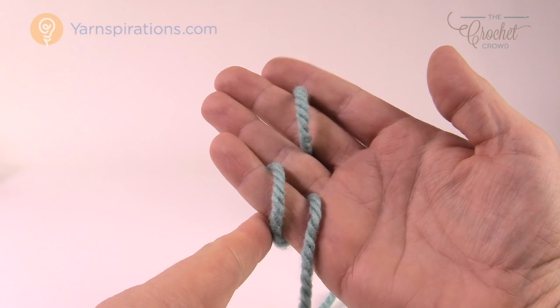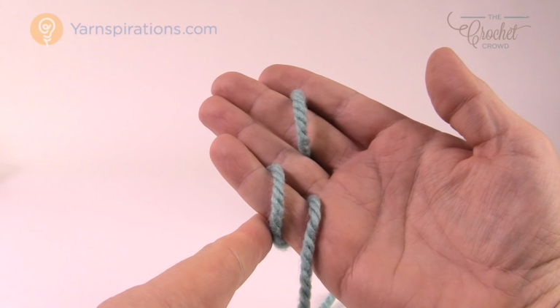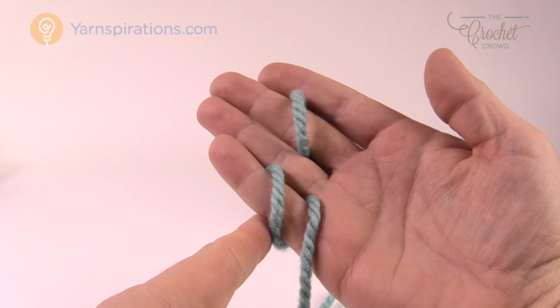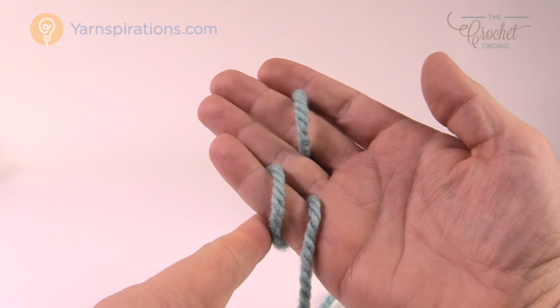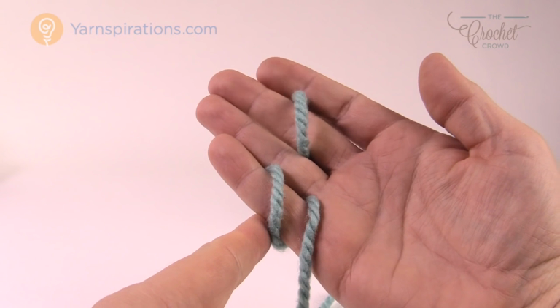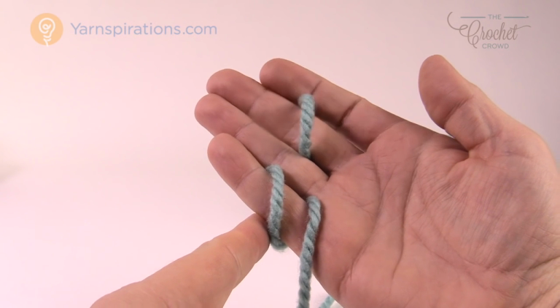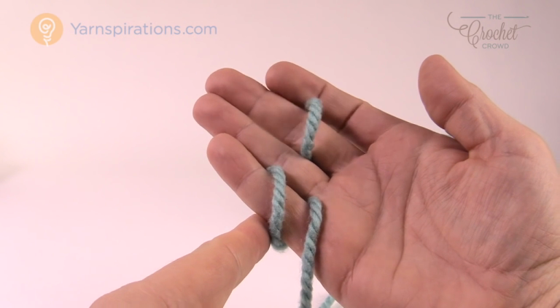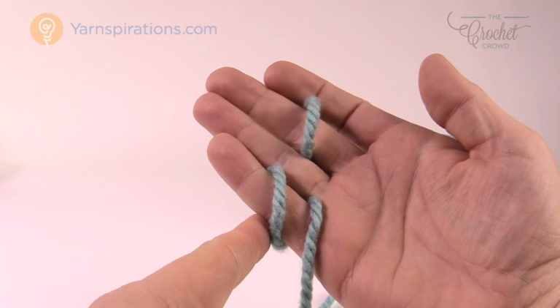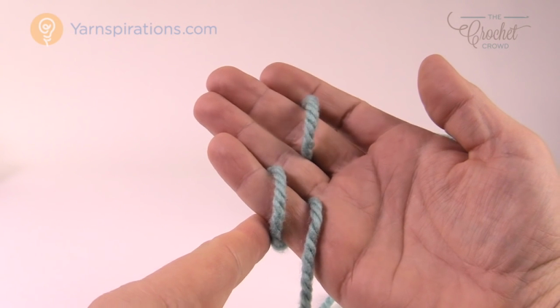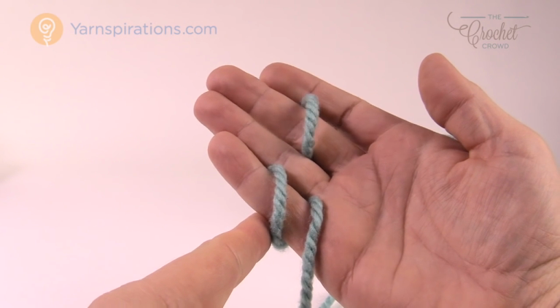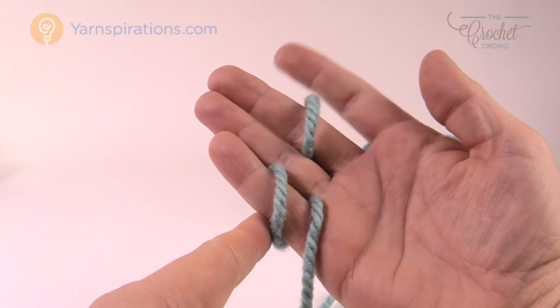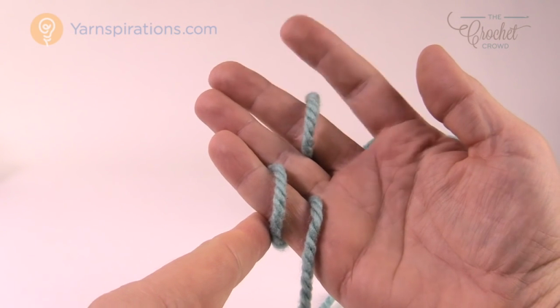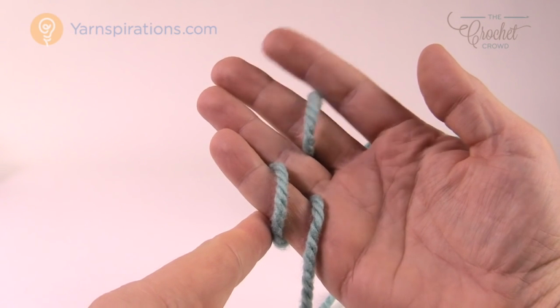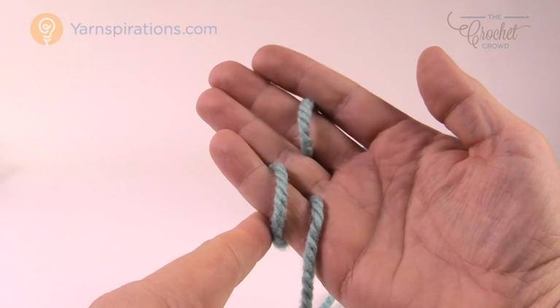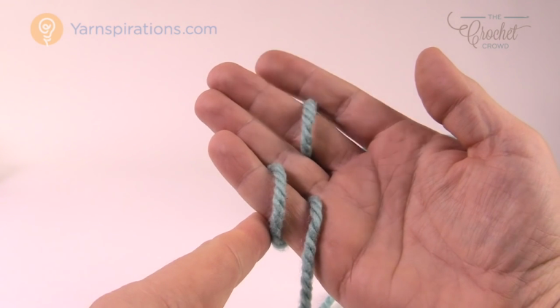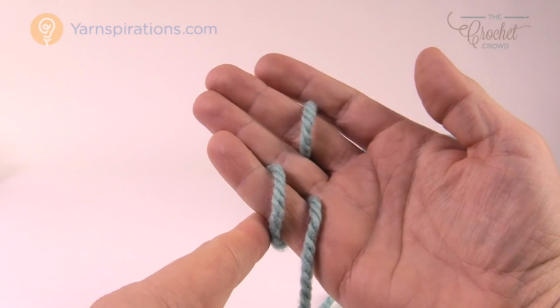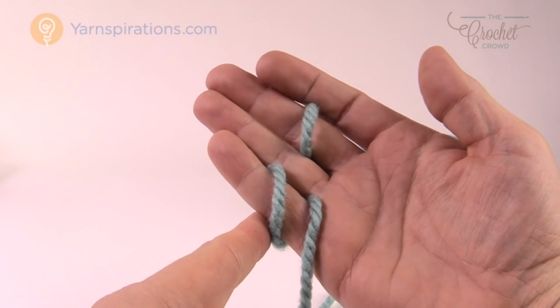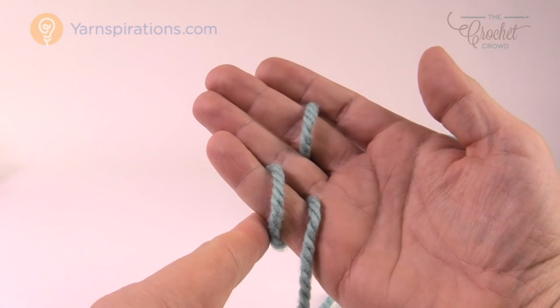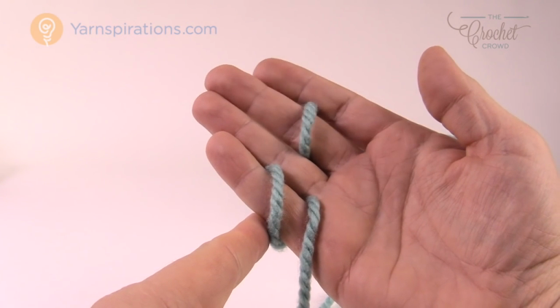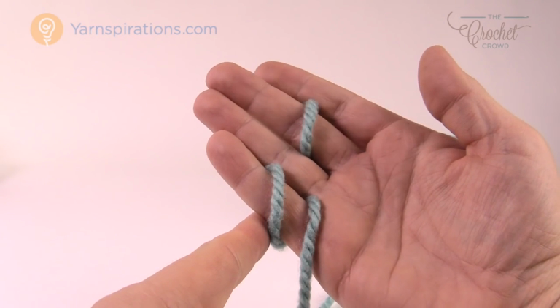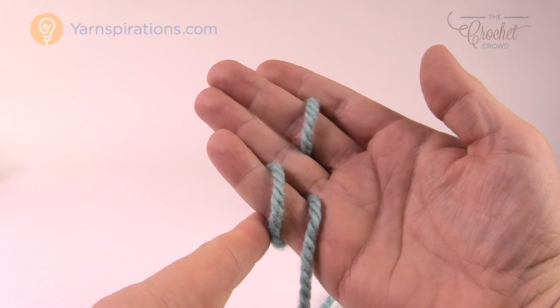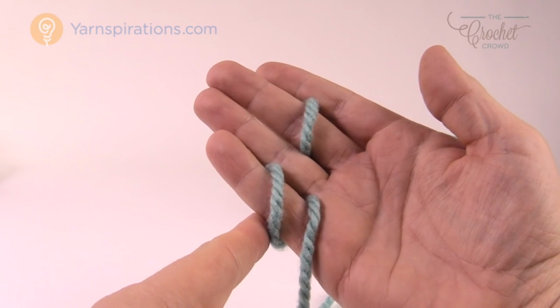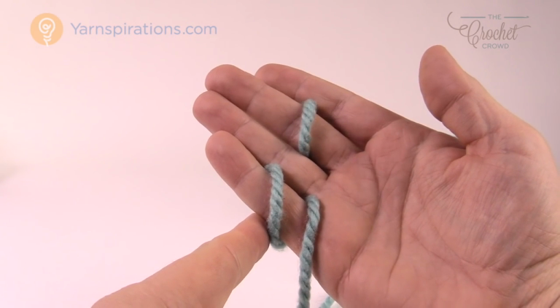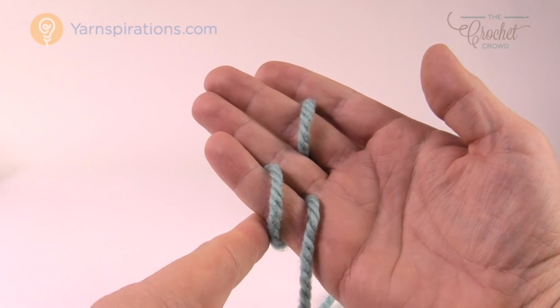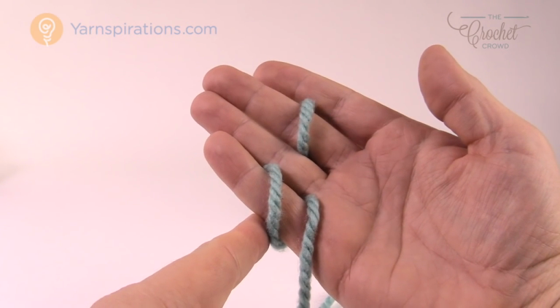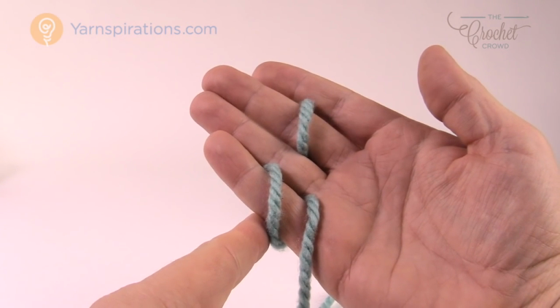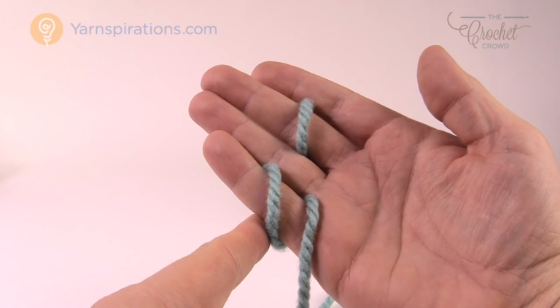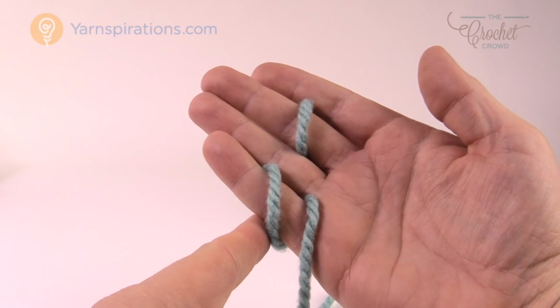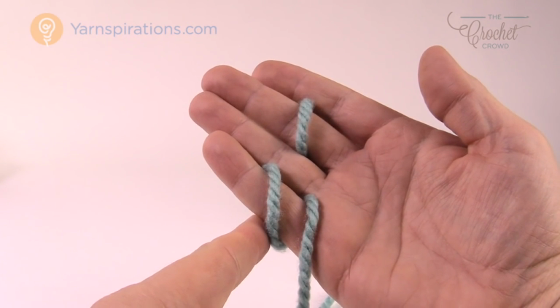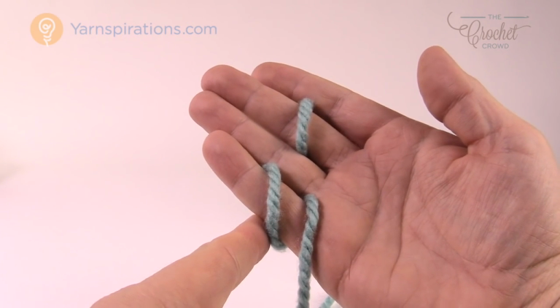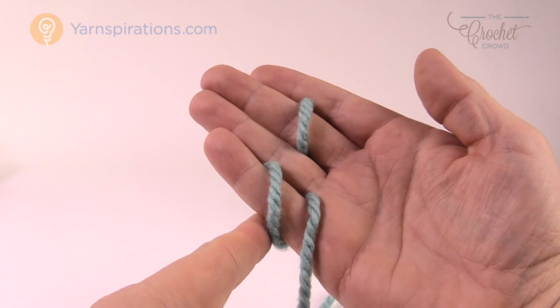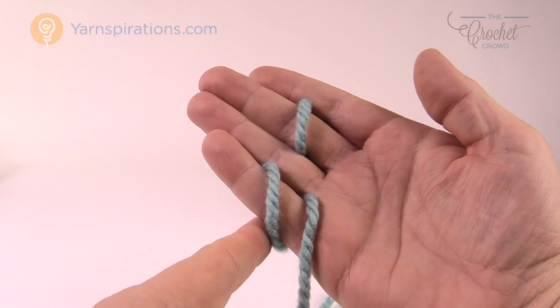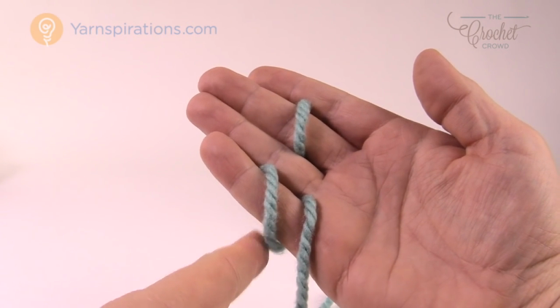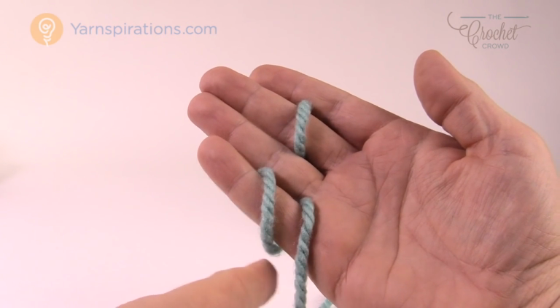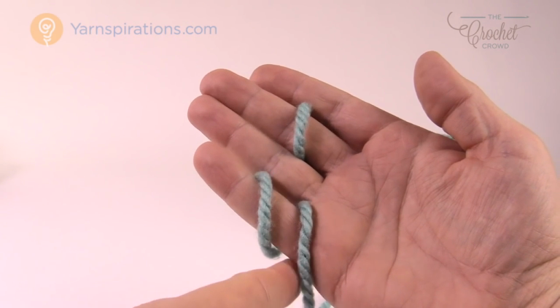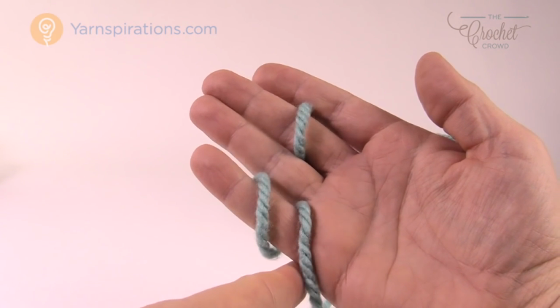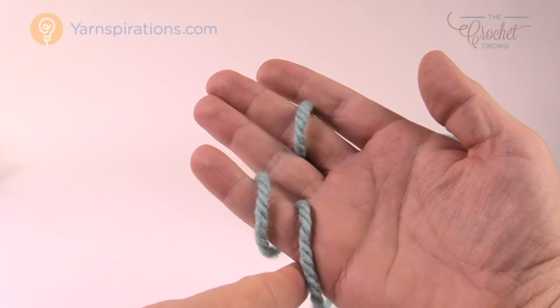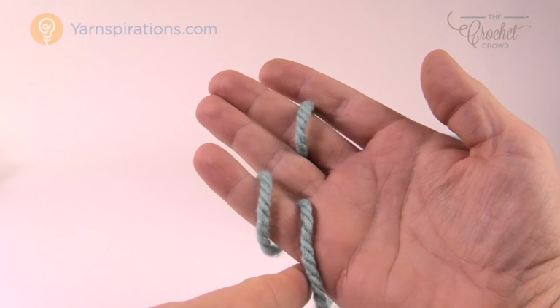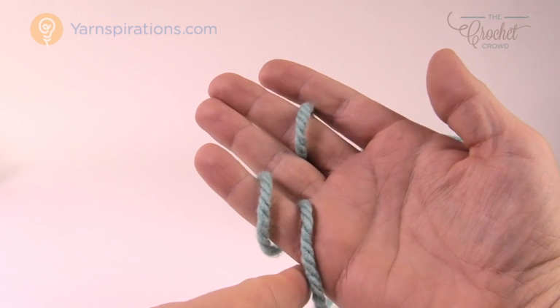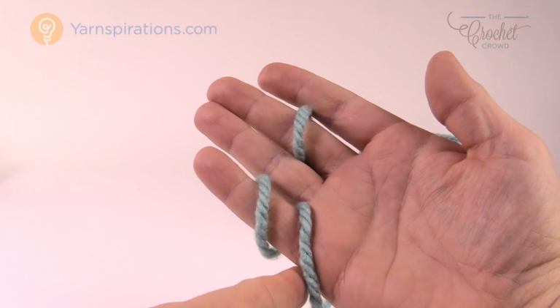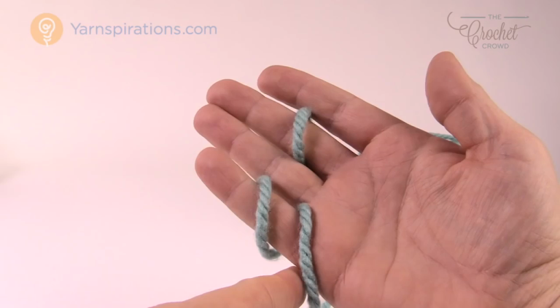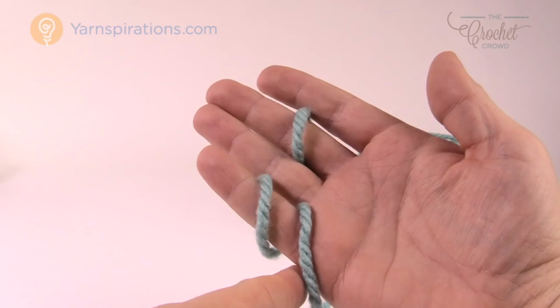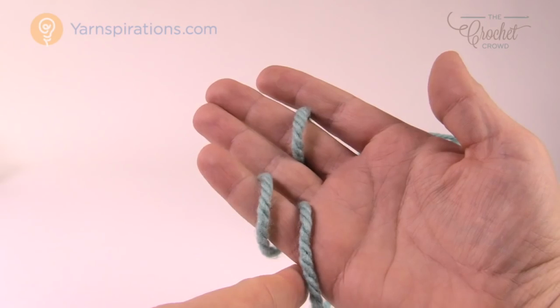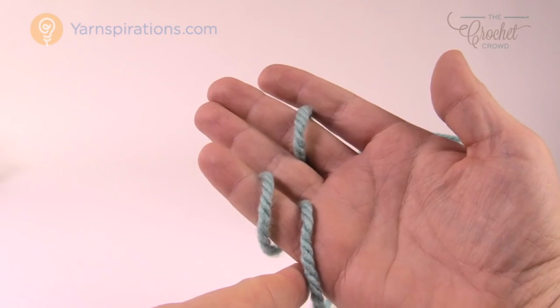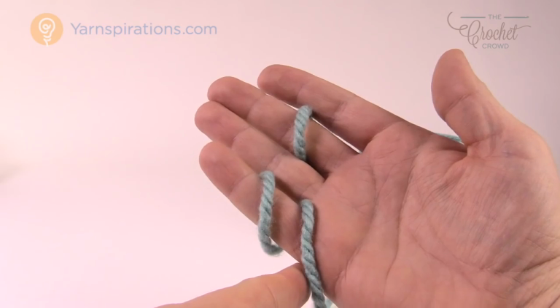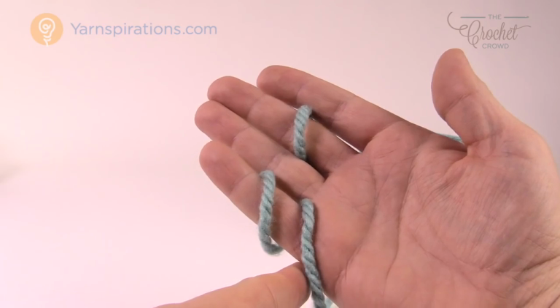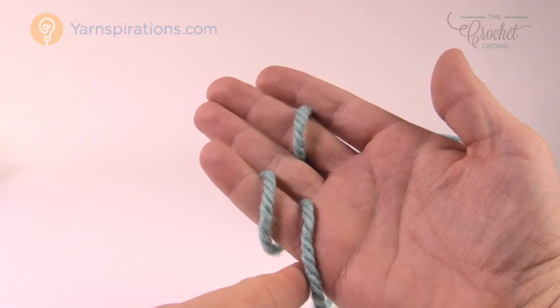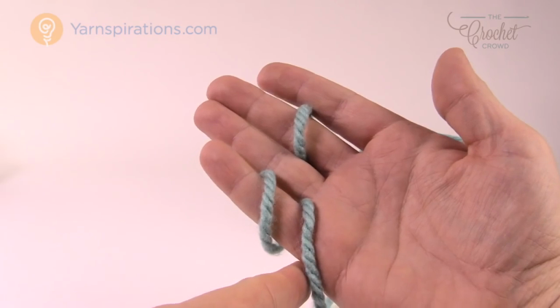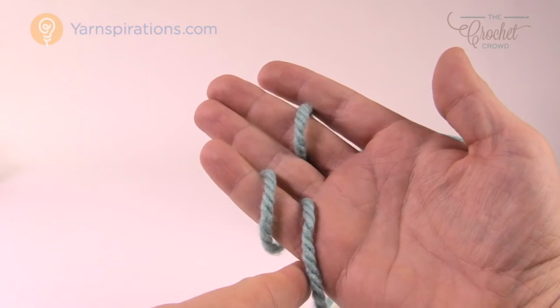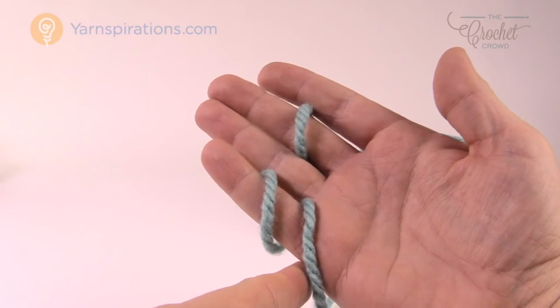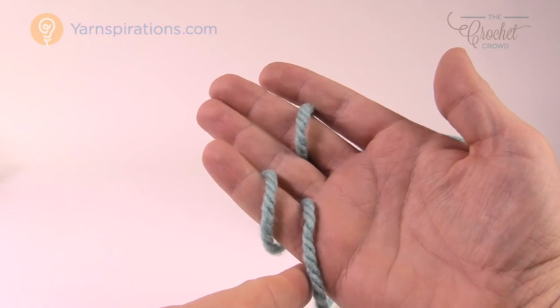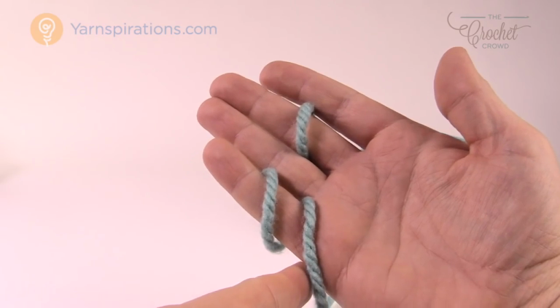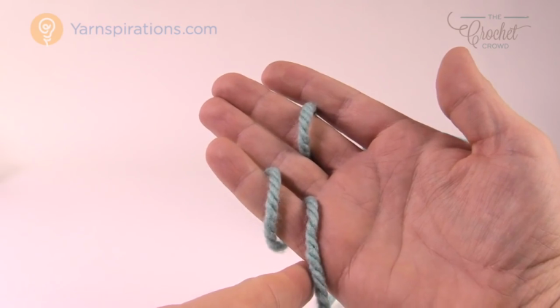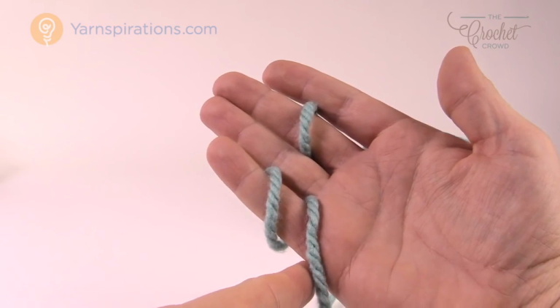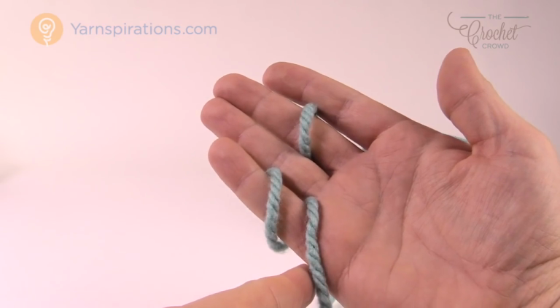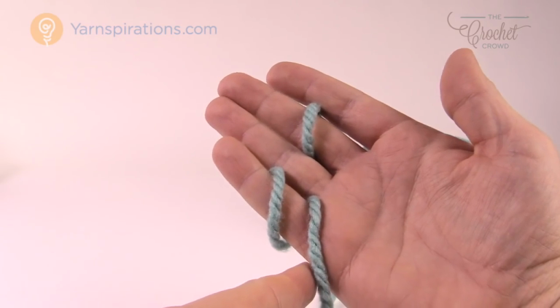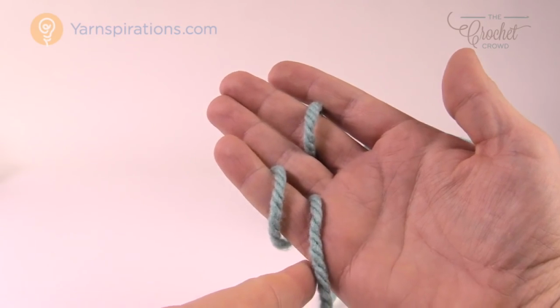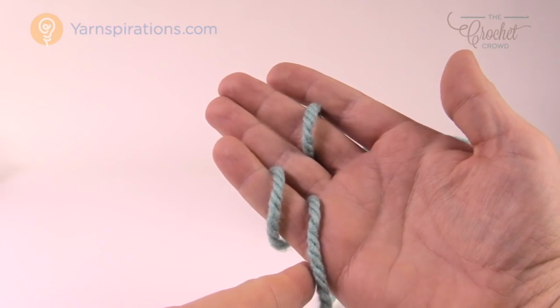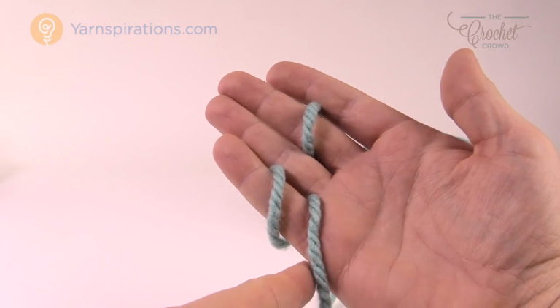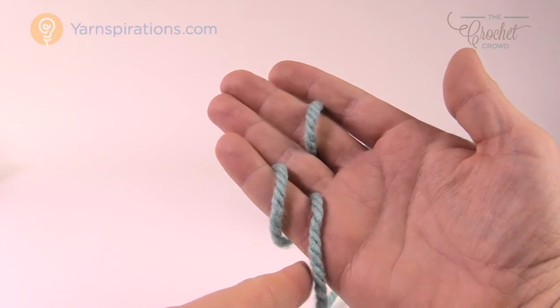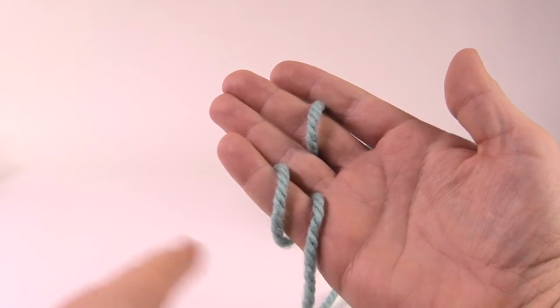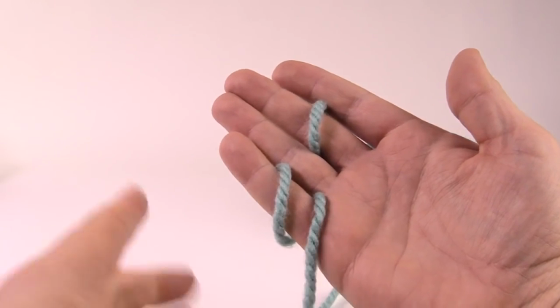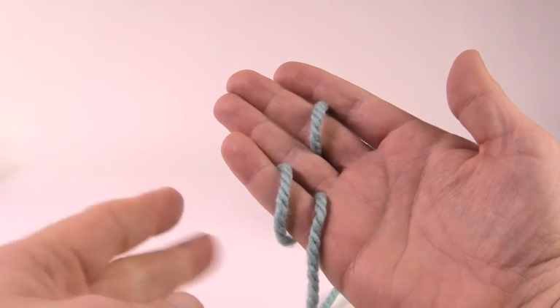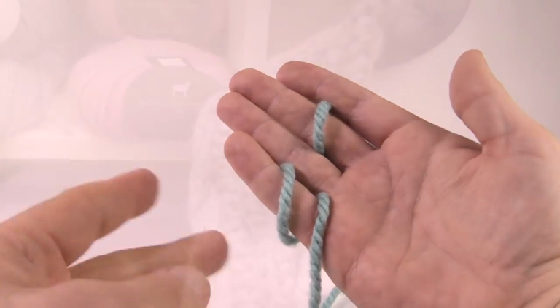So this is a little tidbit for yarn placement. It's Mikey on behalf of The Crochet Crowd as well as Yarnspirations.com. We'll see you again real soon. Bye-bye.